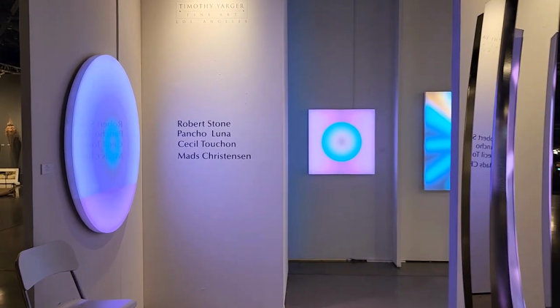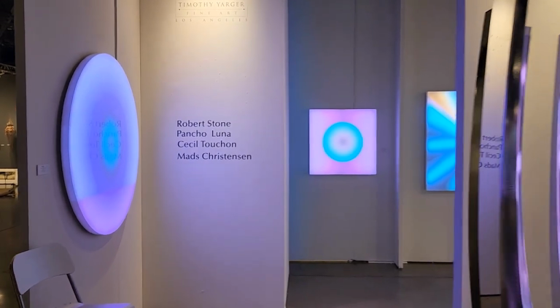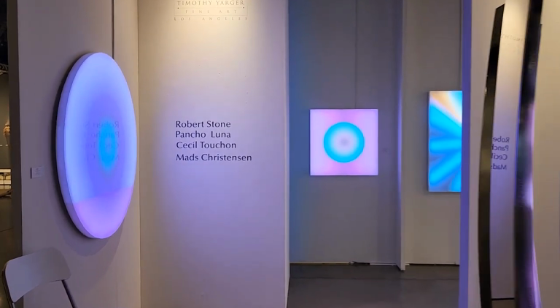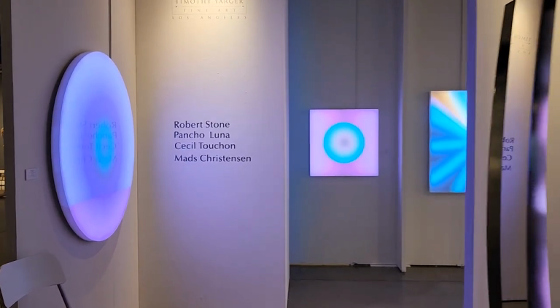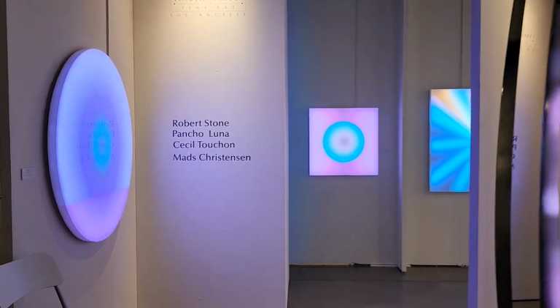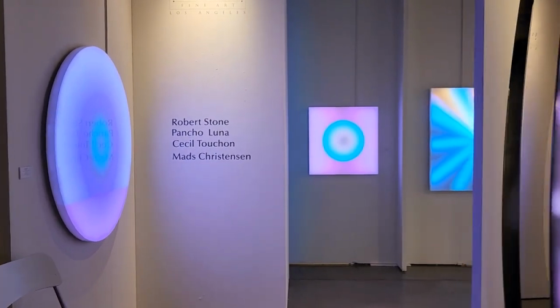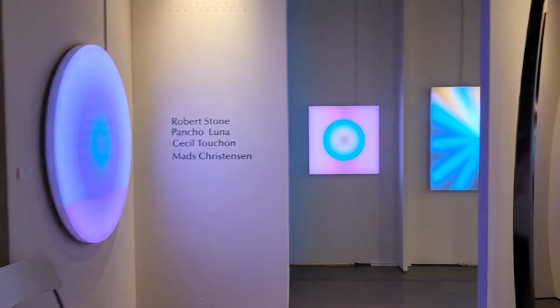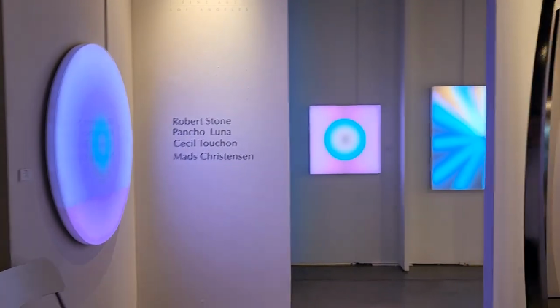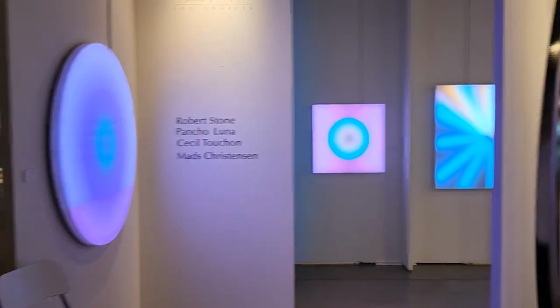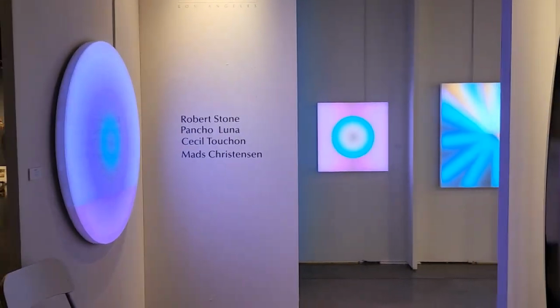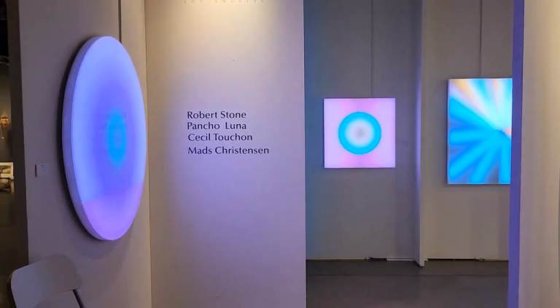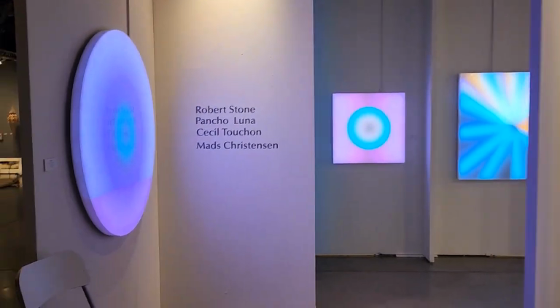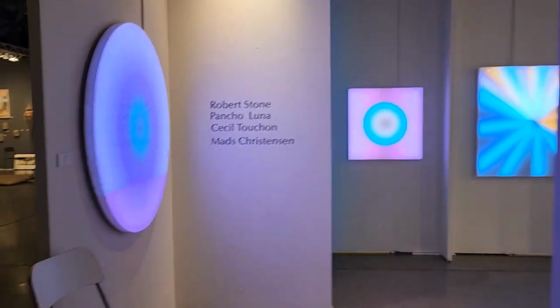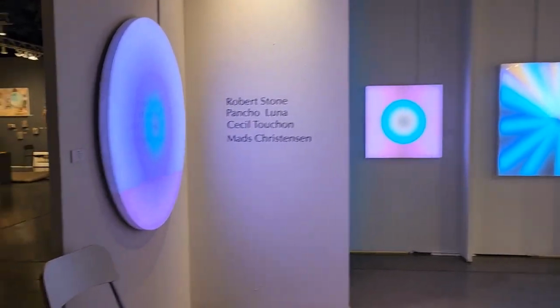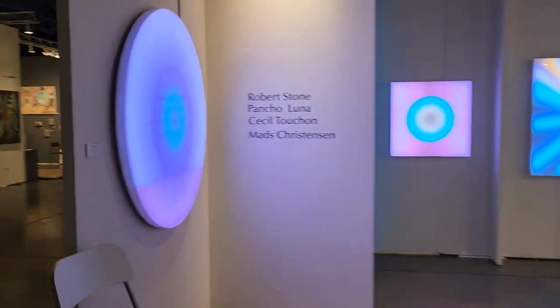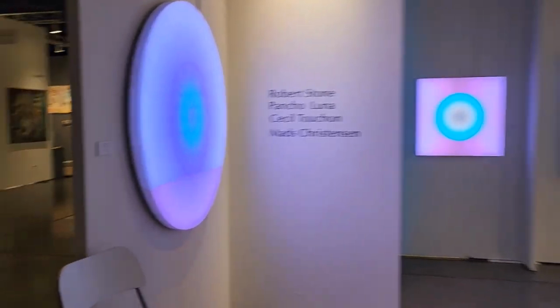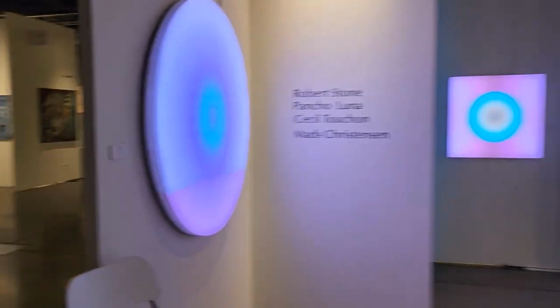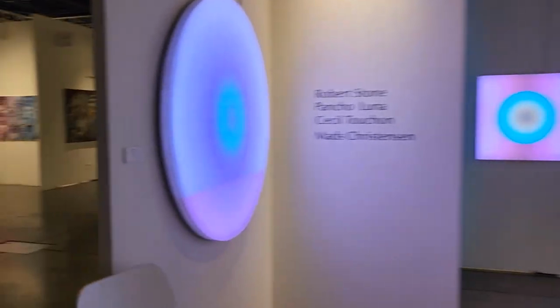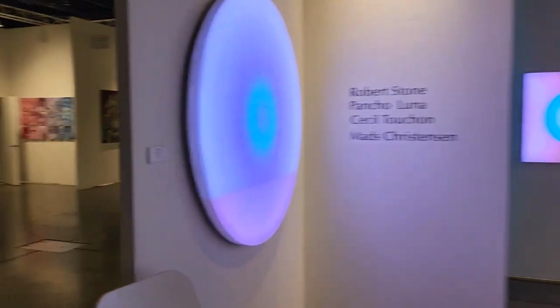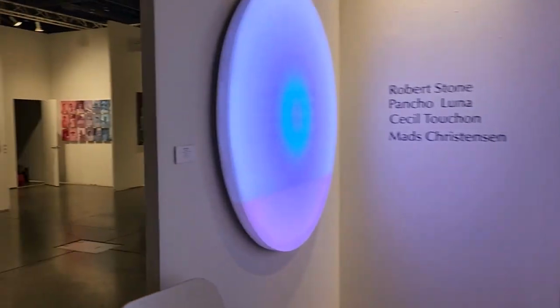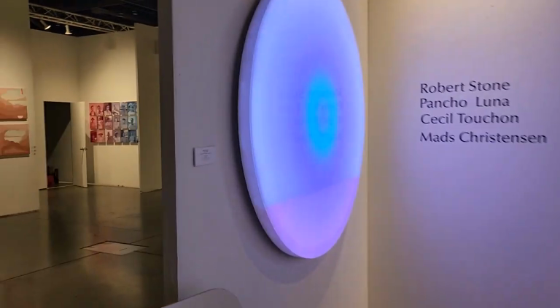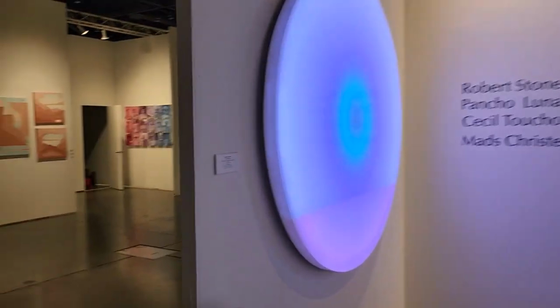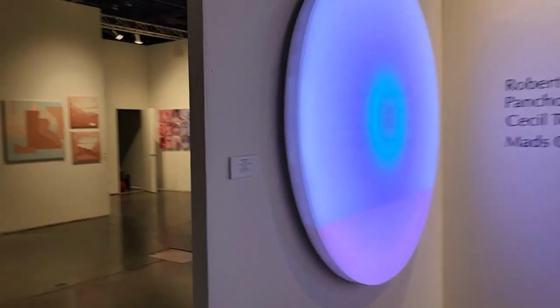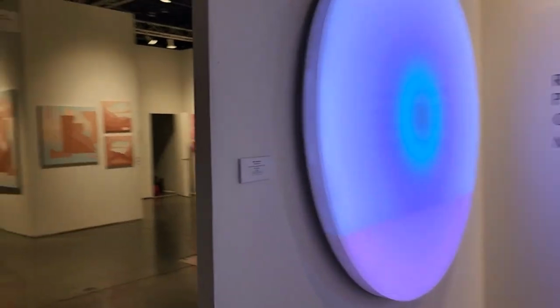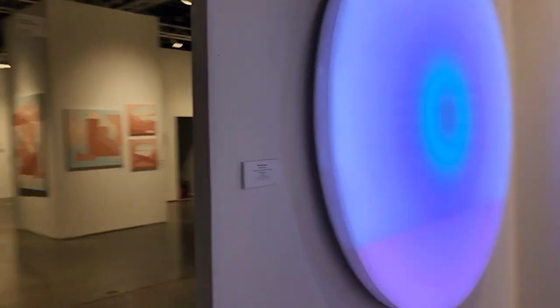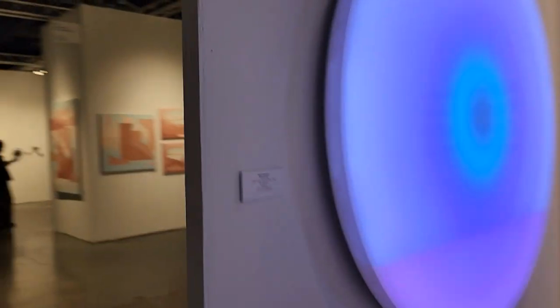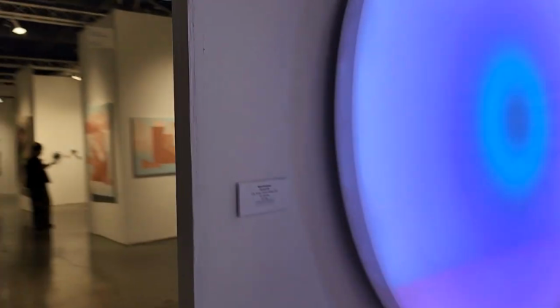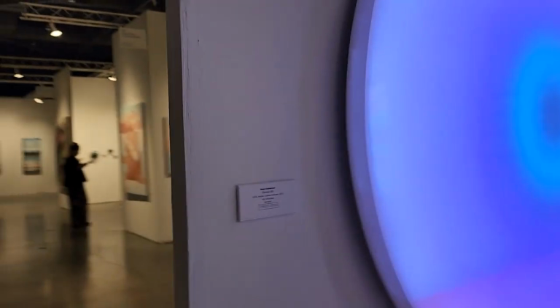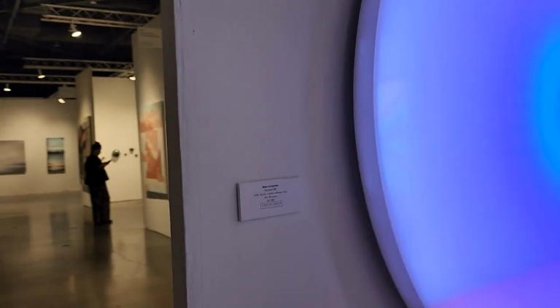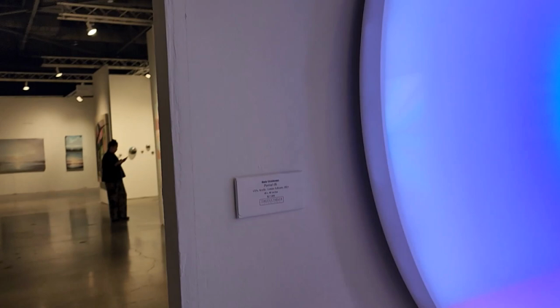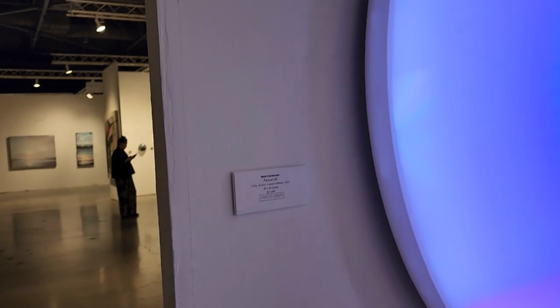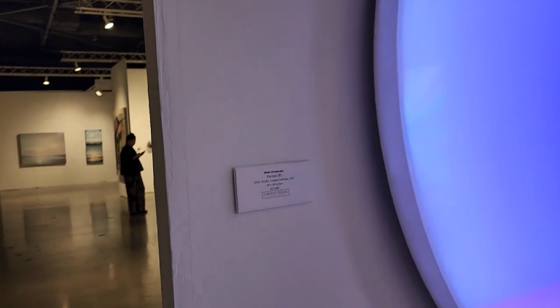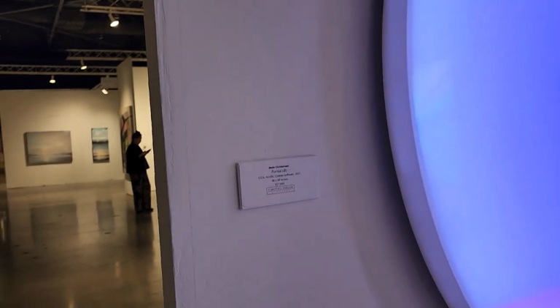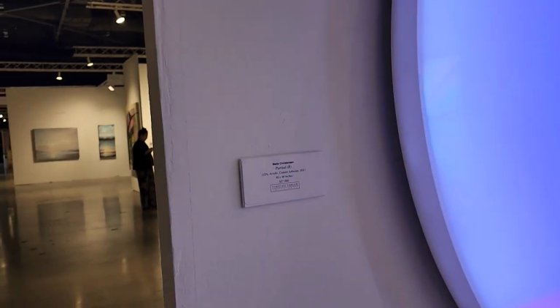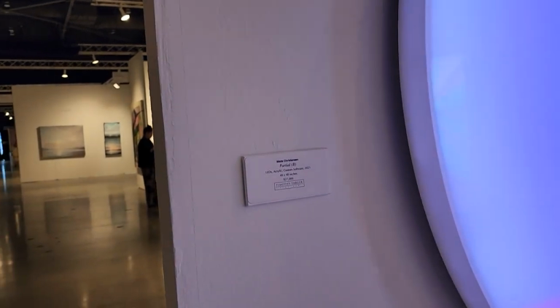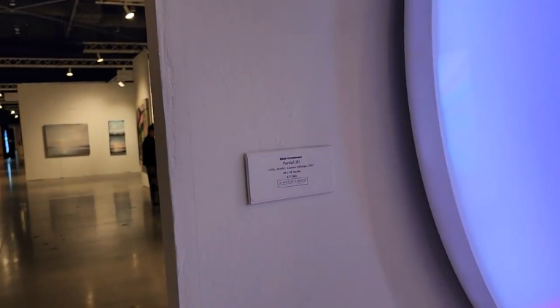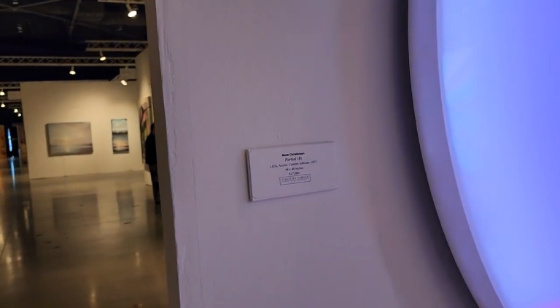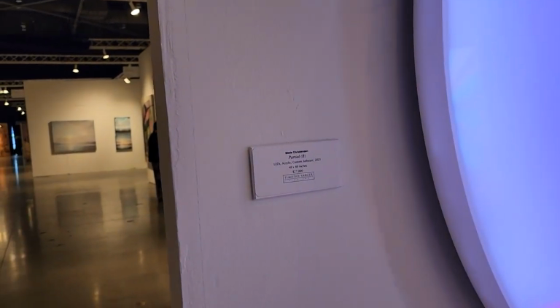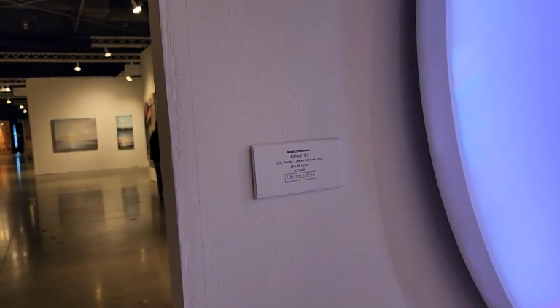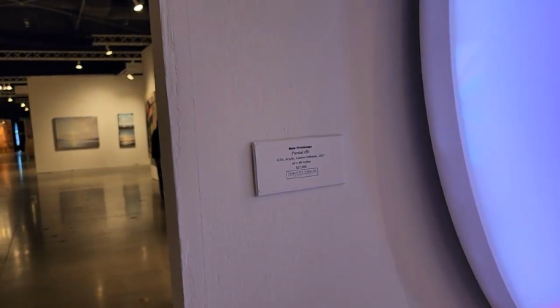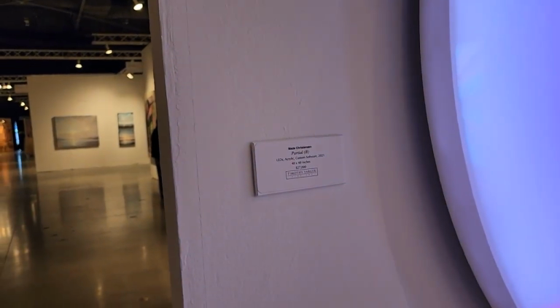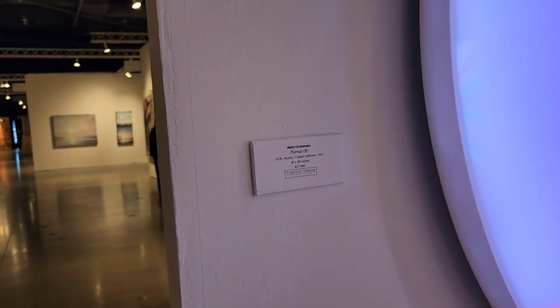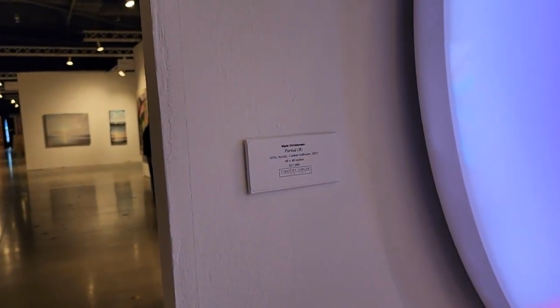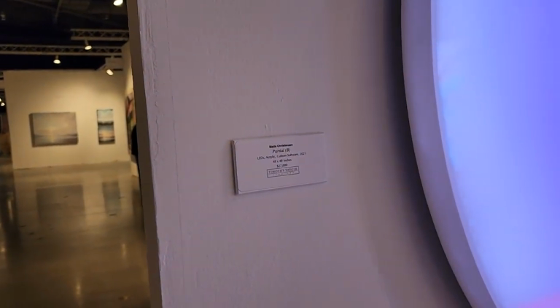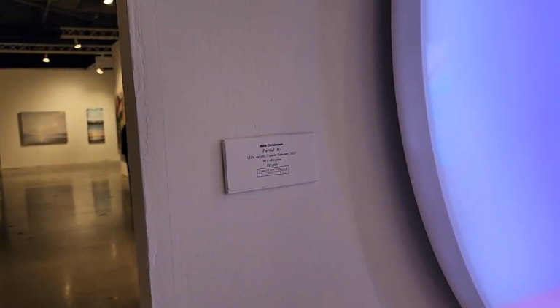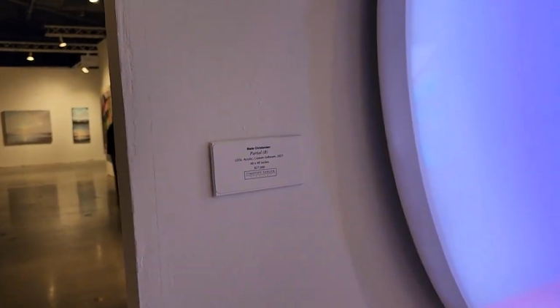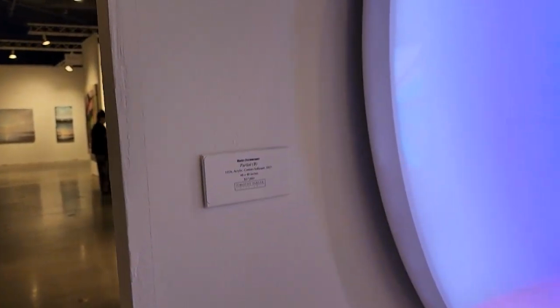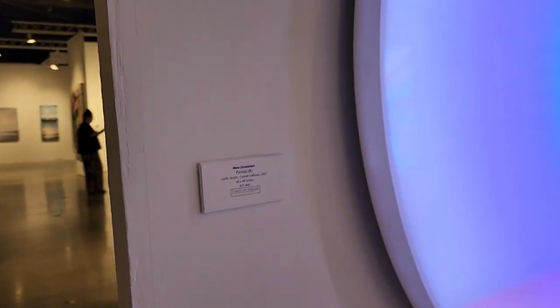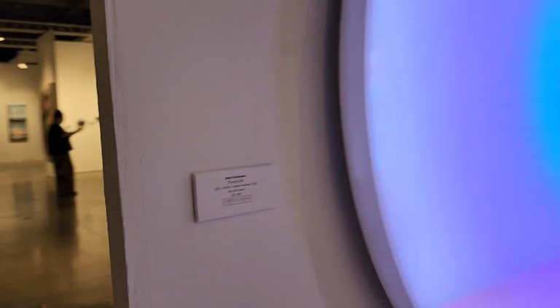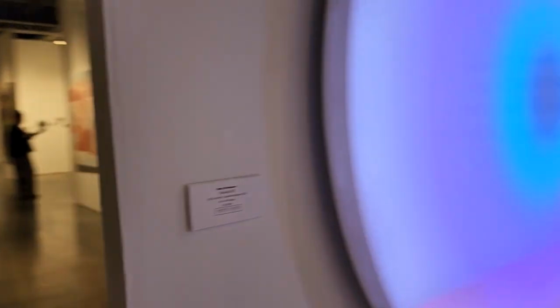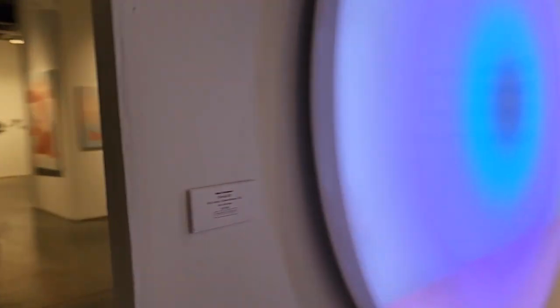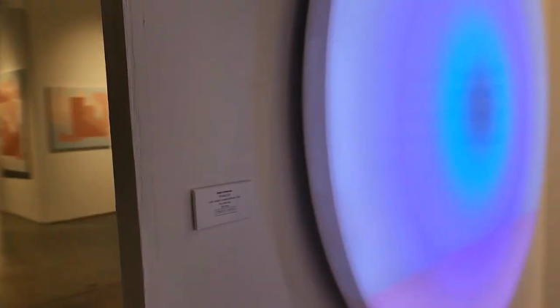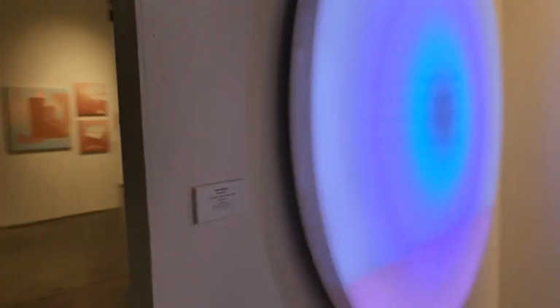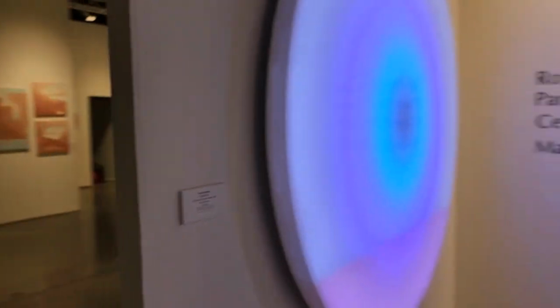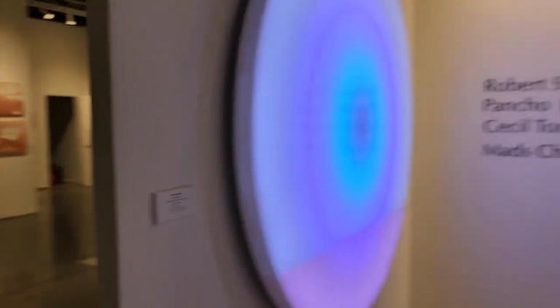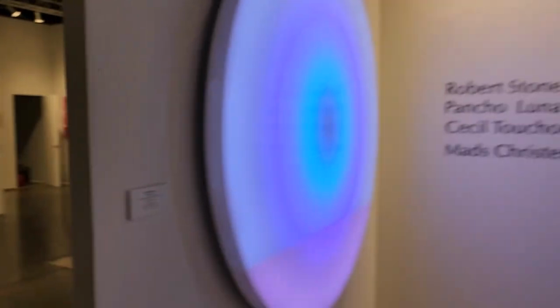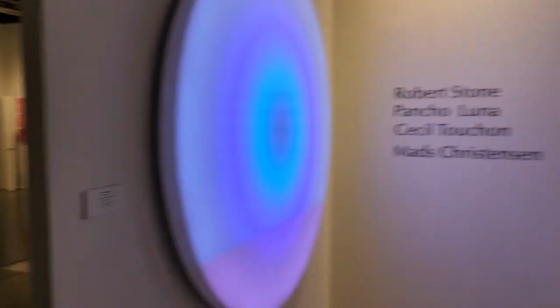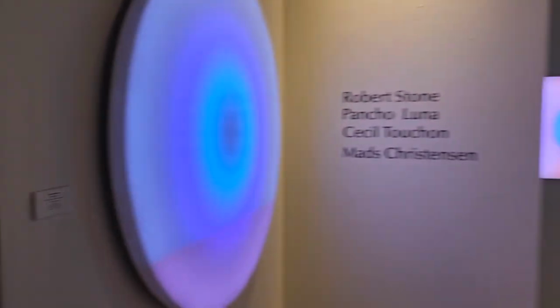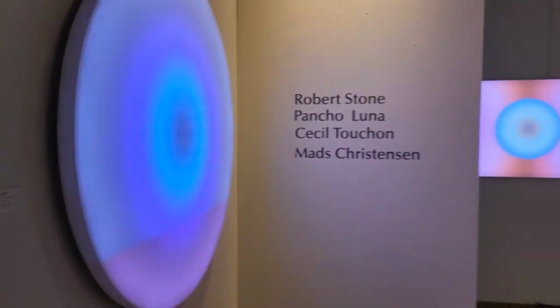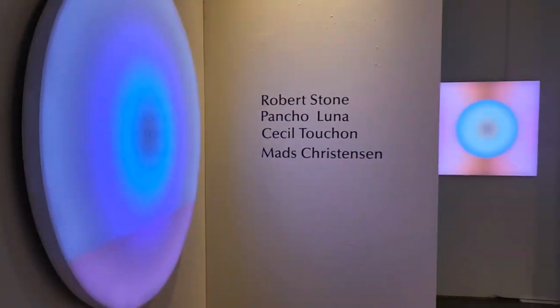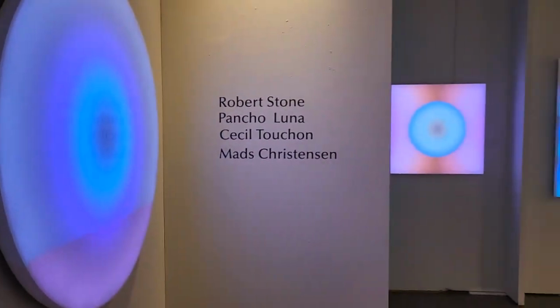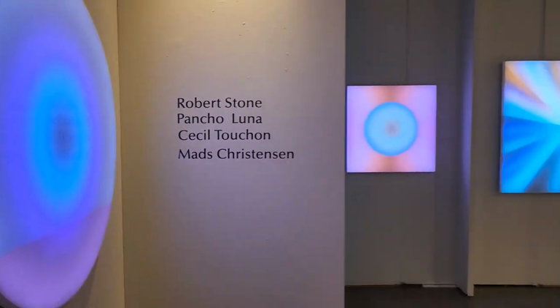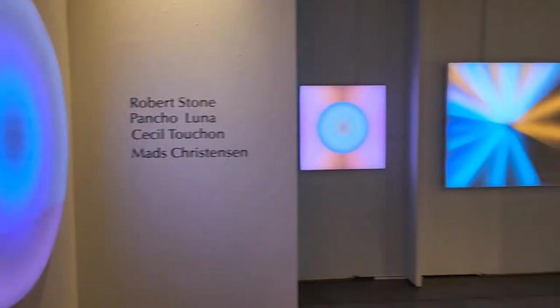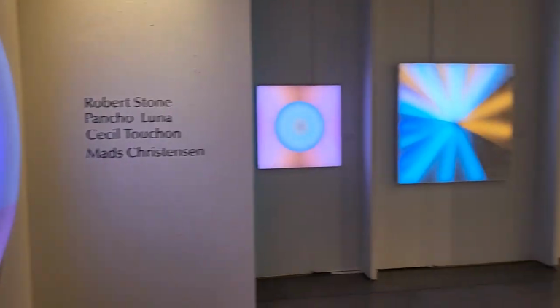The artist's name is Mads Christensen. Very cool.